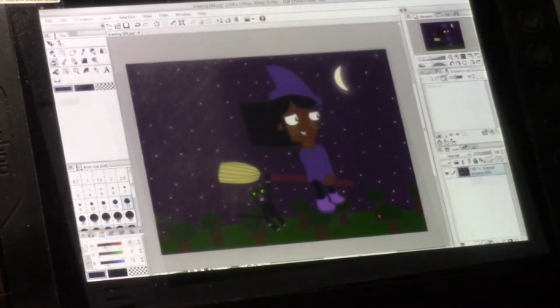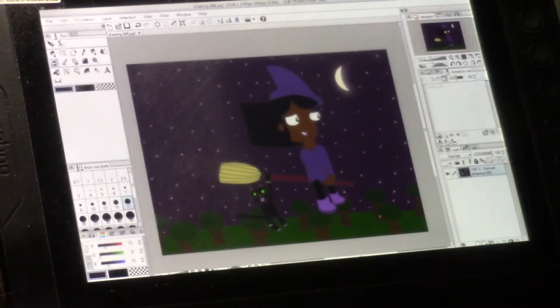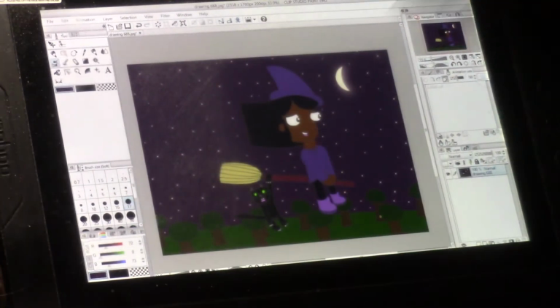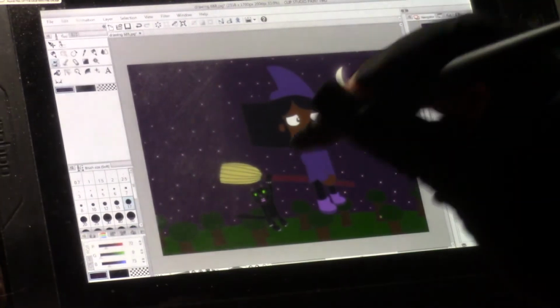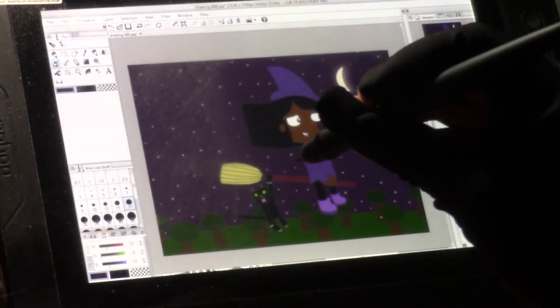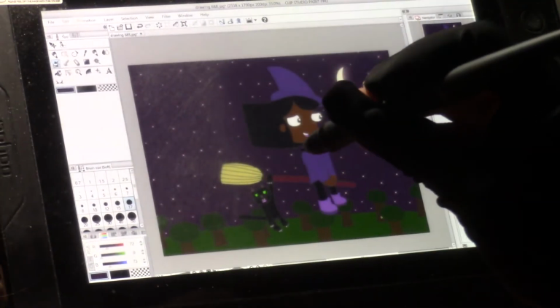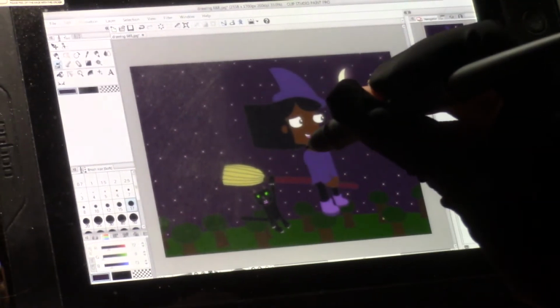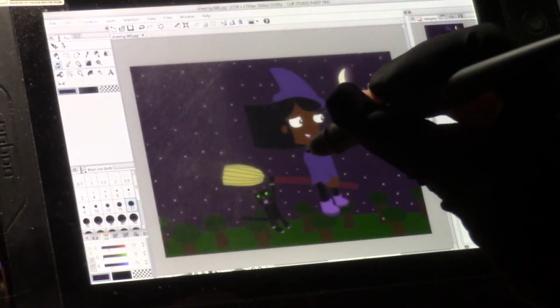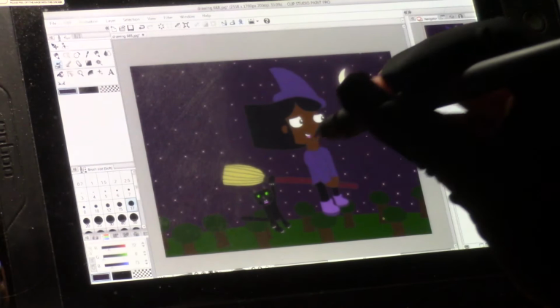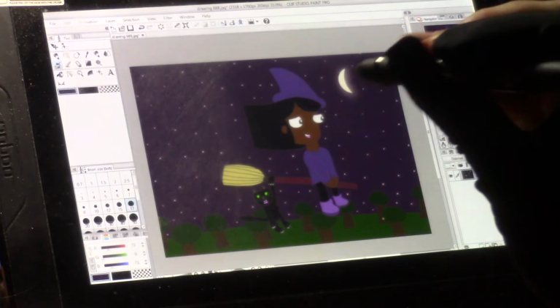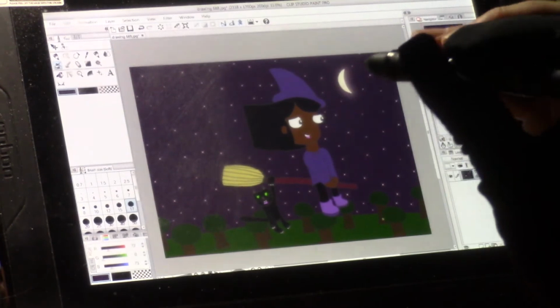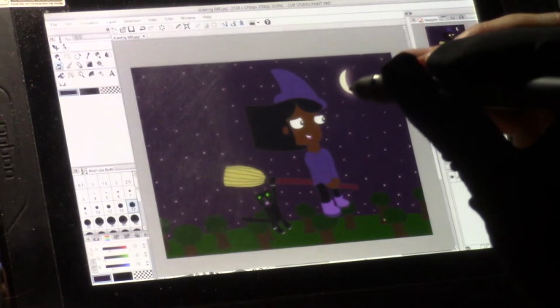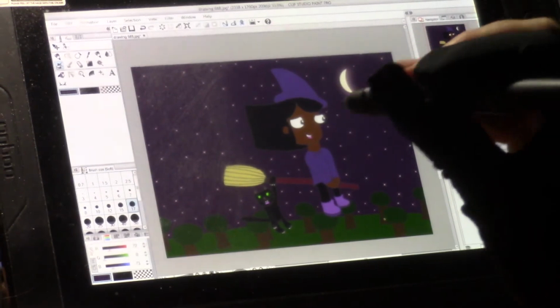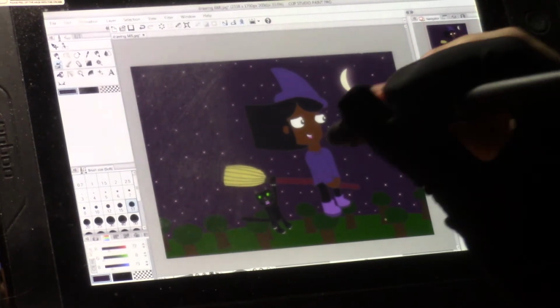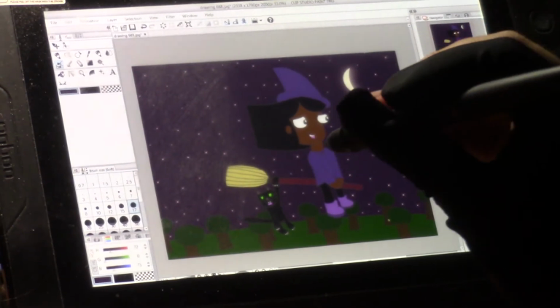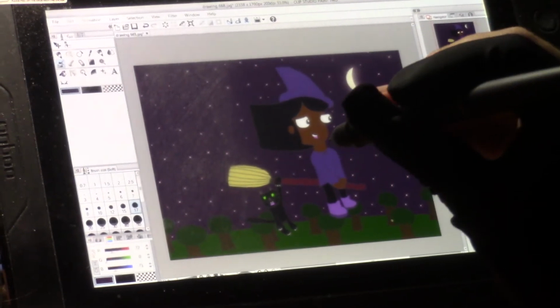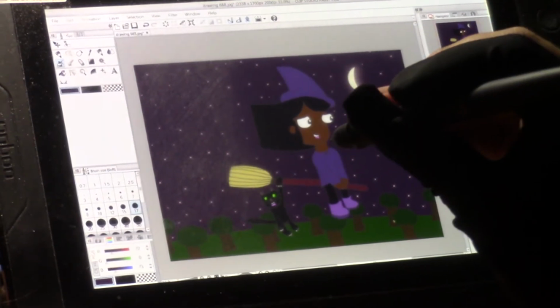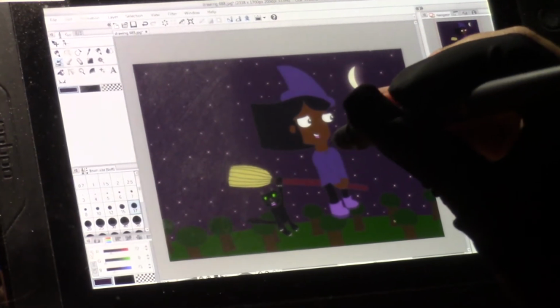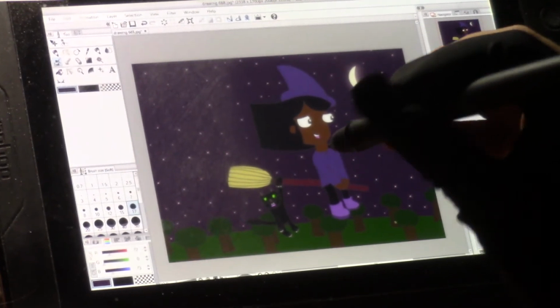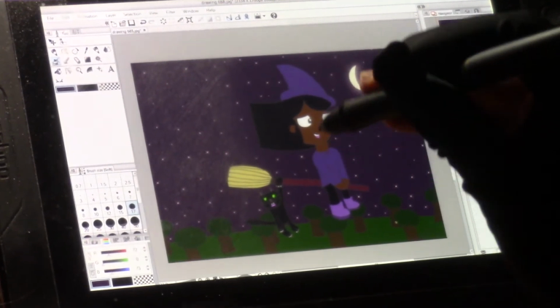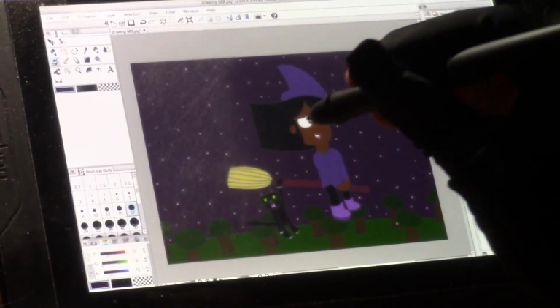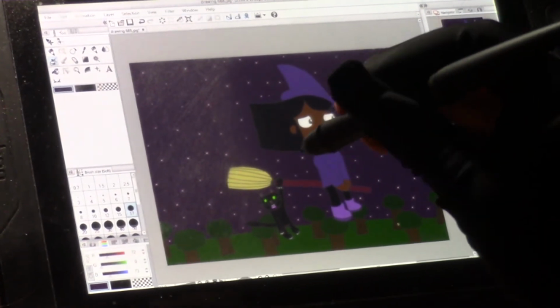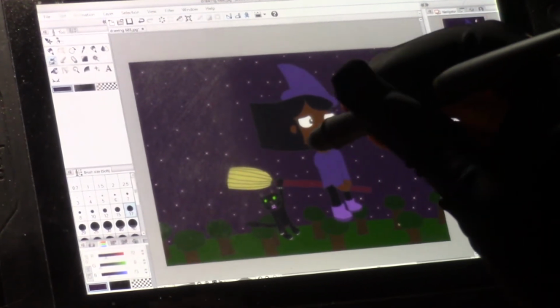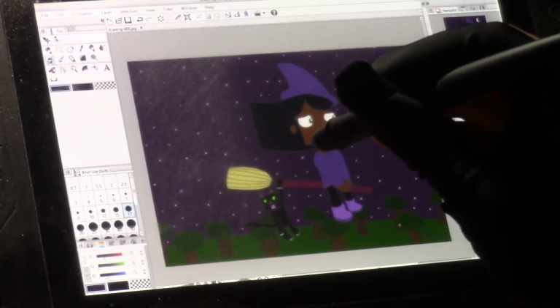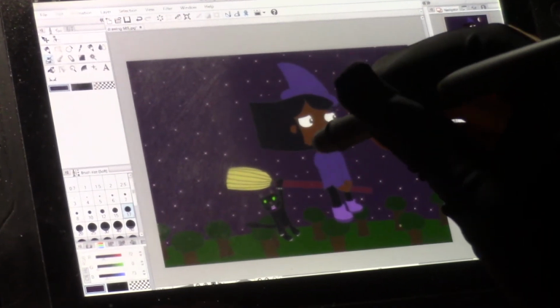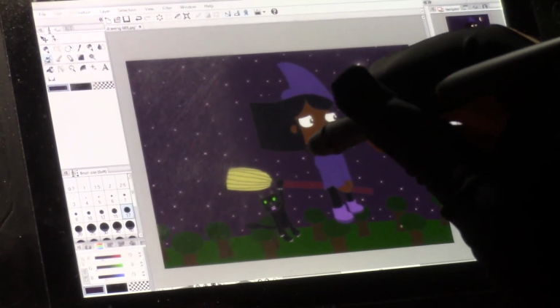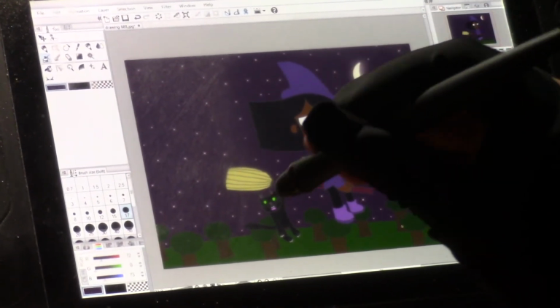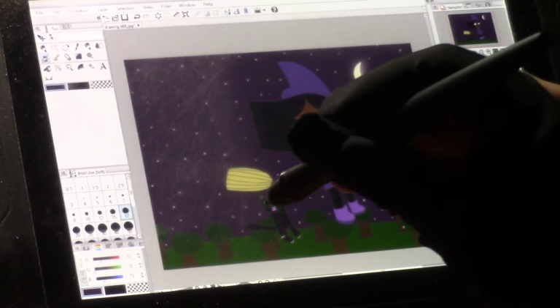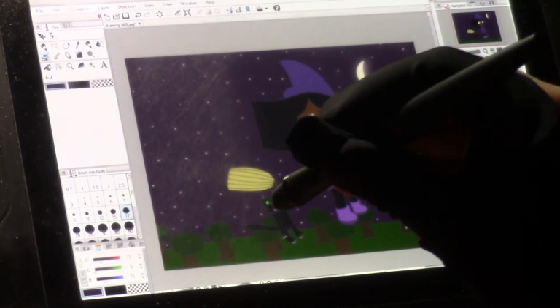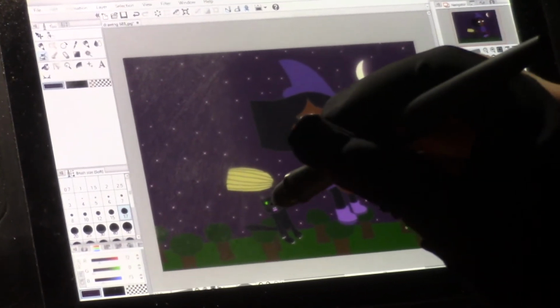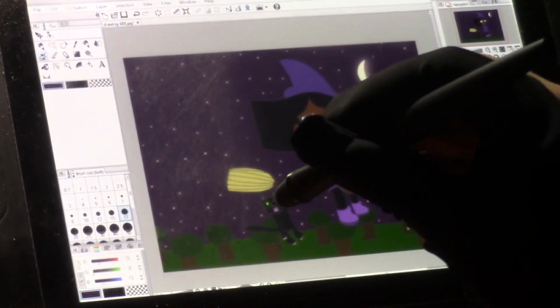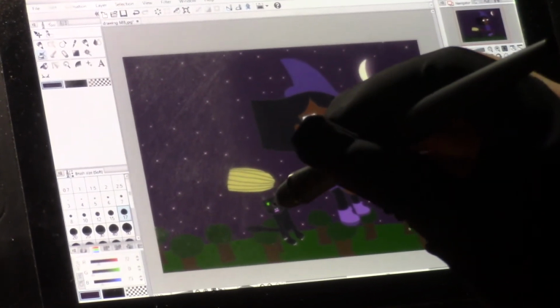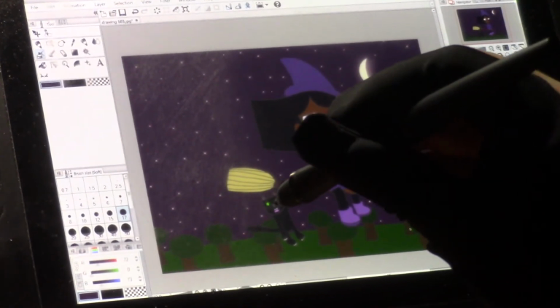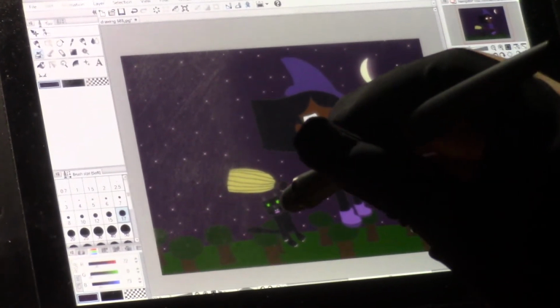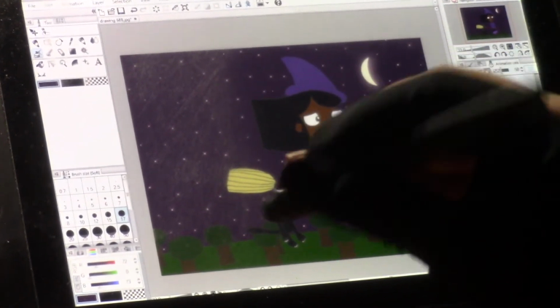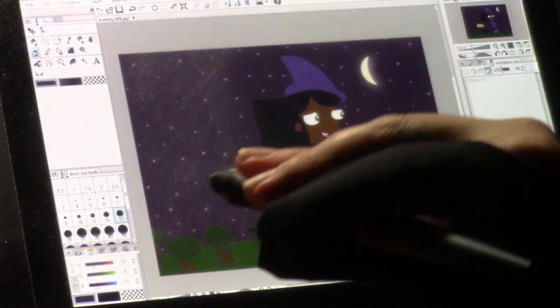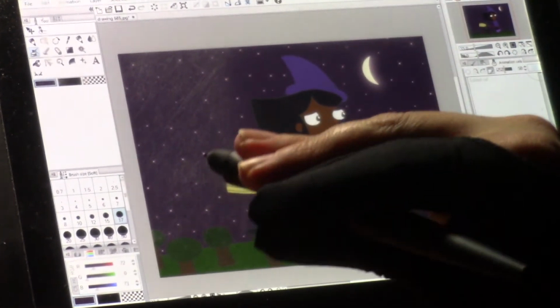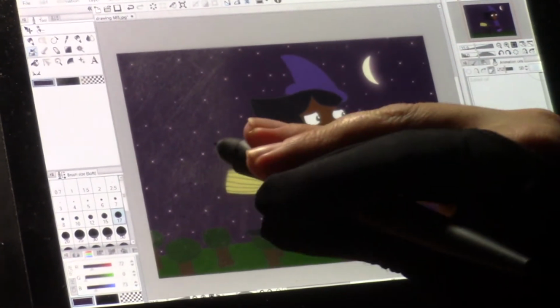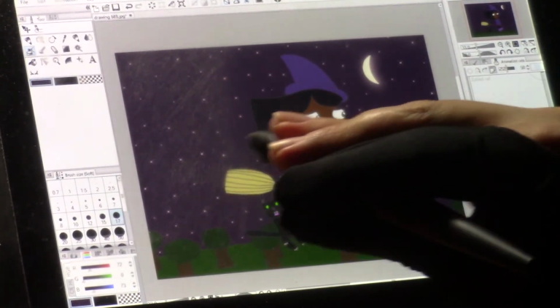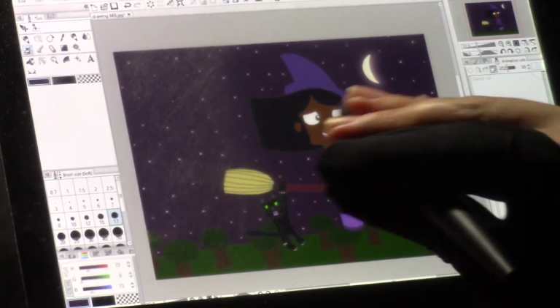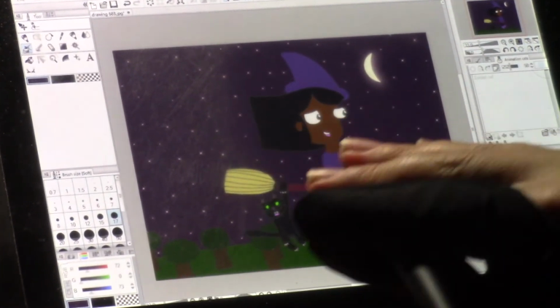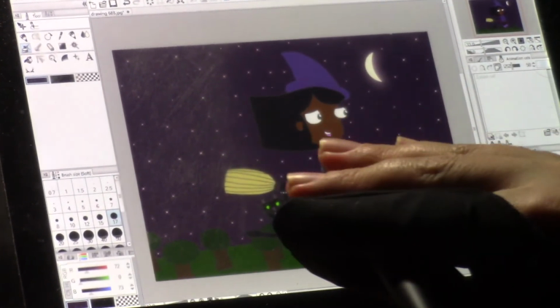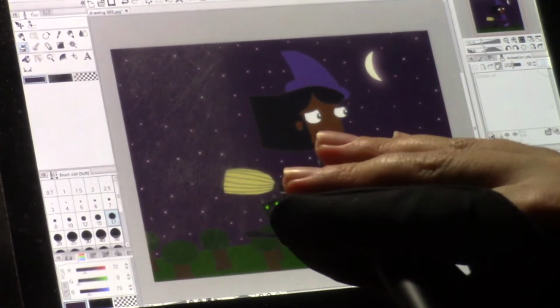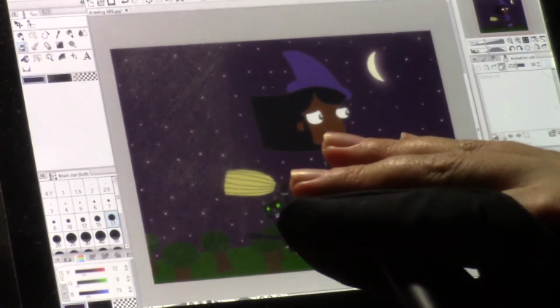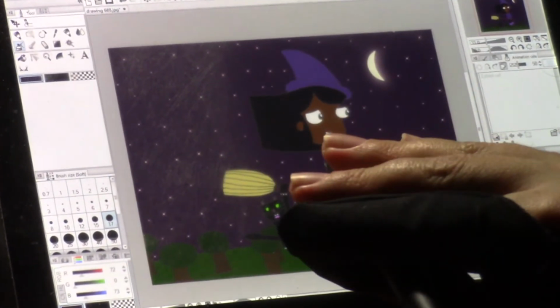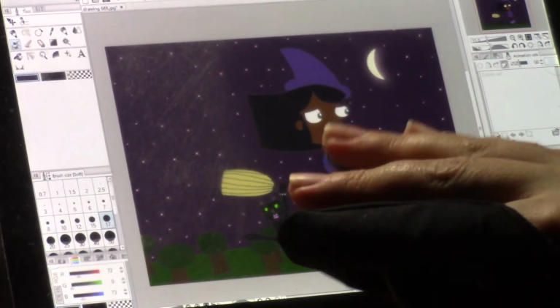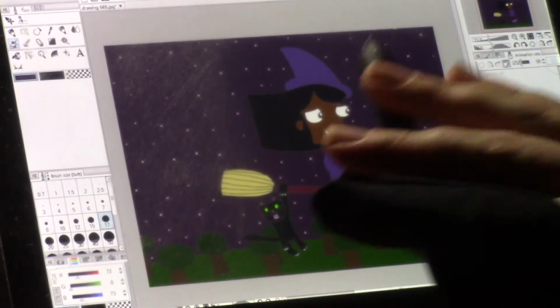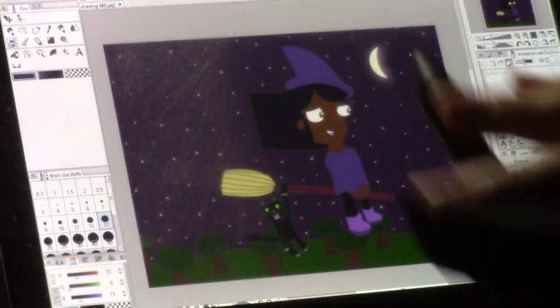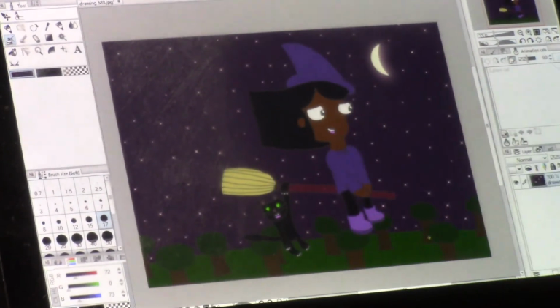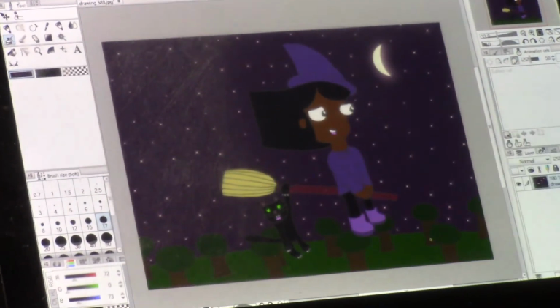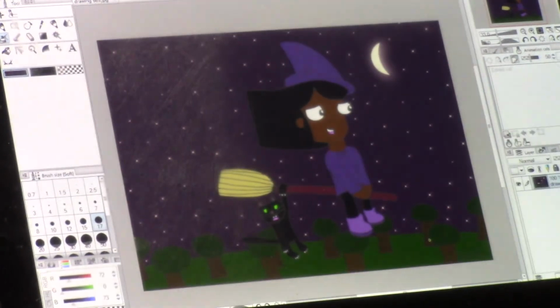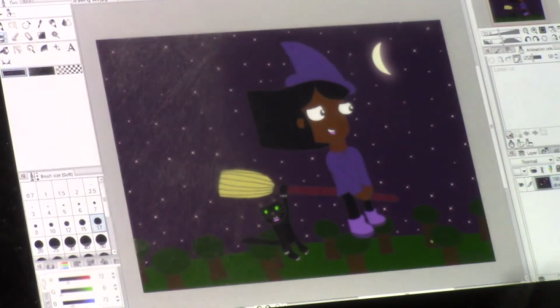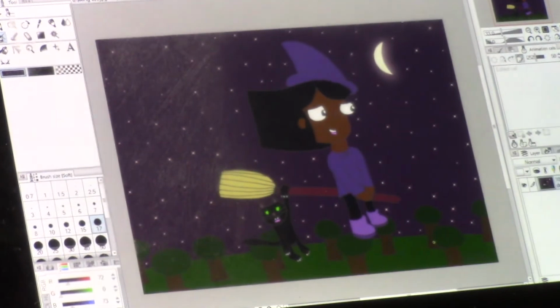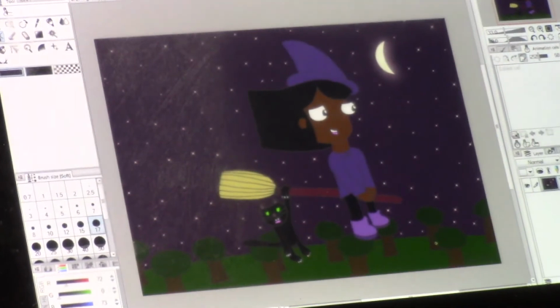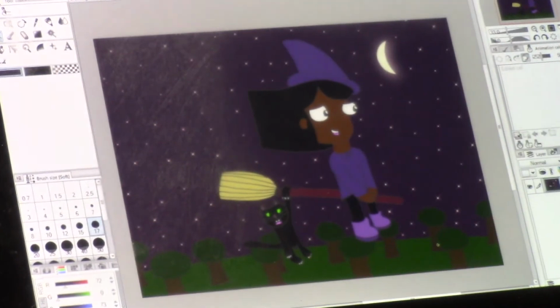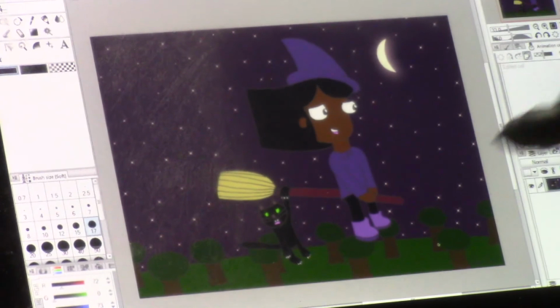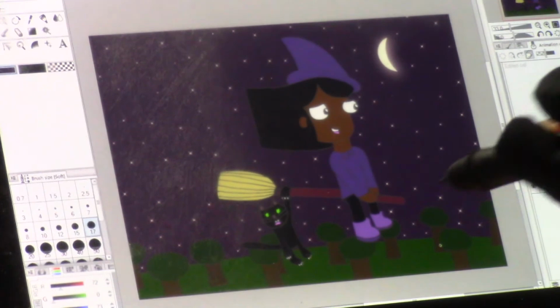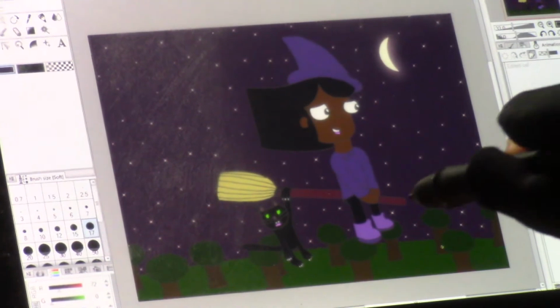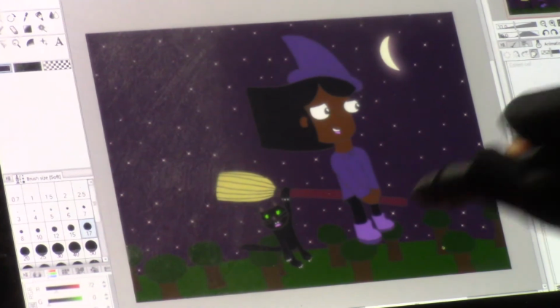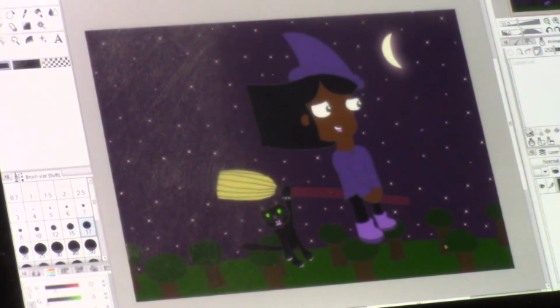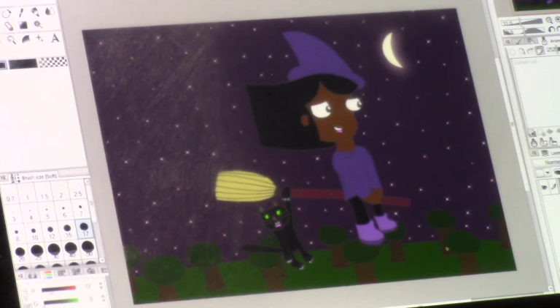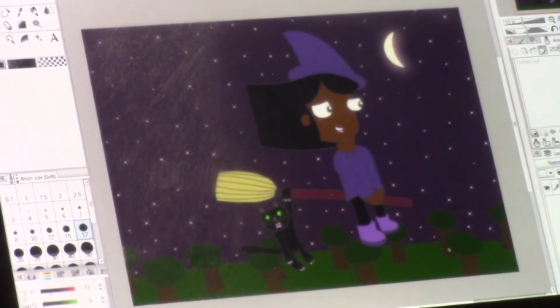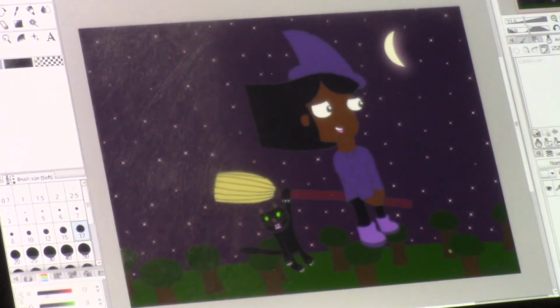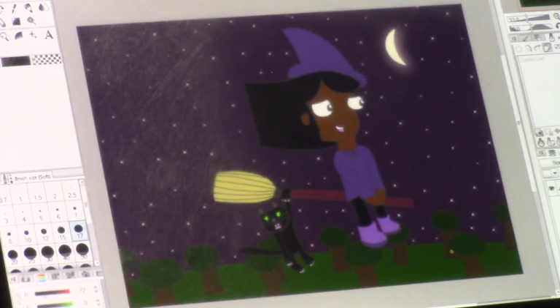Well, there we have it, my friends — the finished drawing of Wilma and Carl flying across Witchville on Wilma's broom.